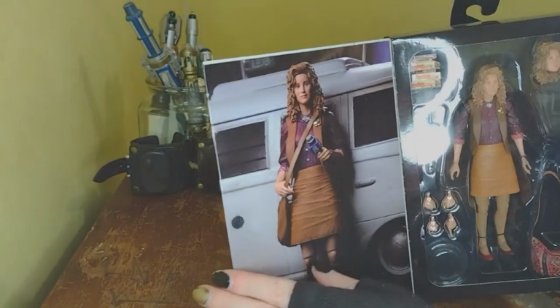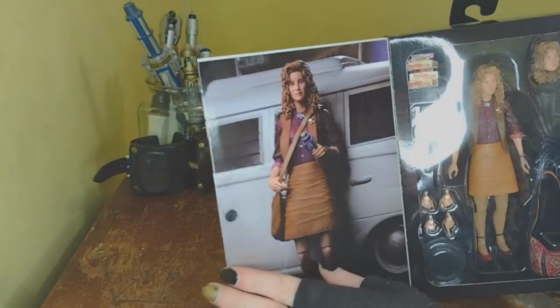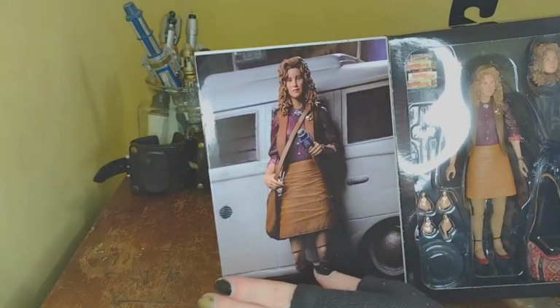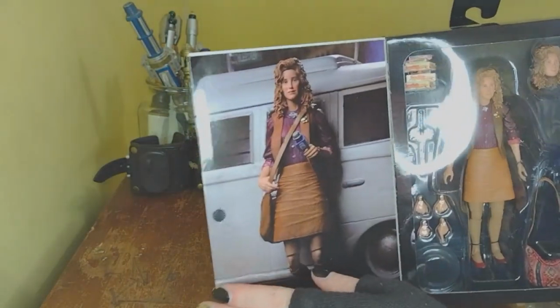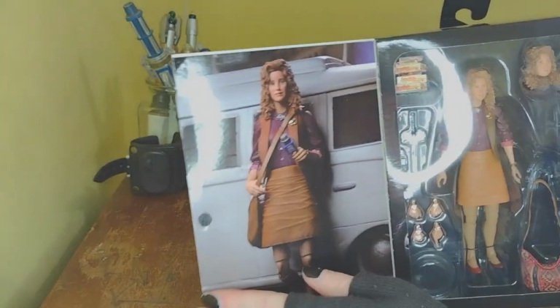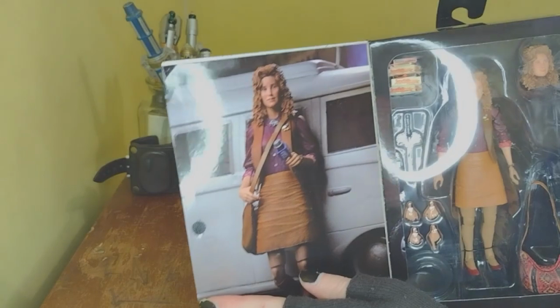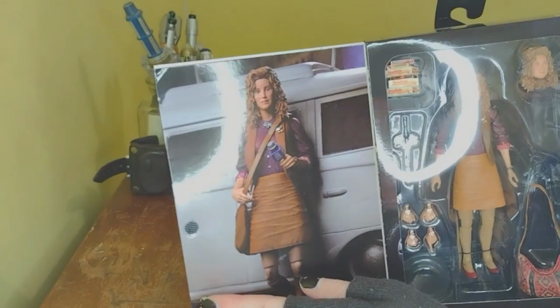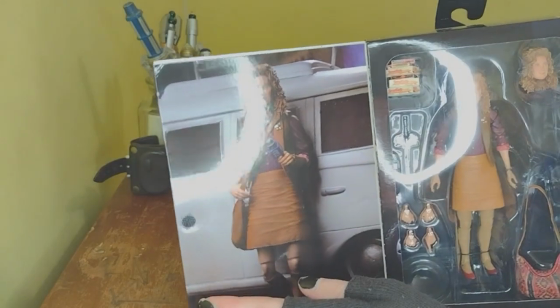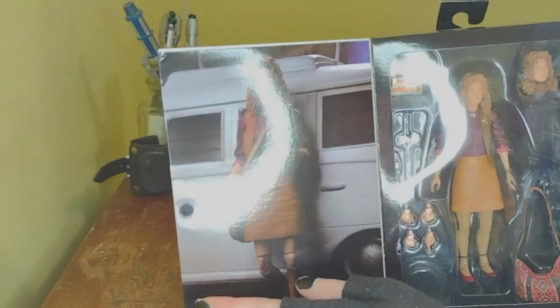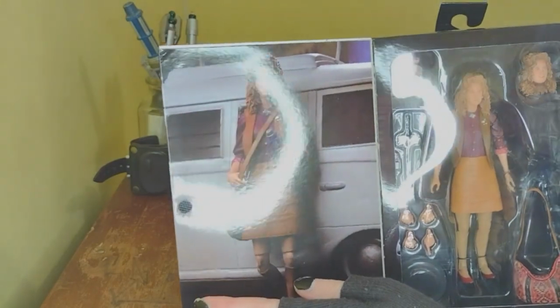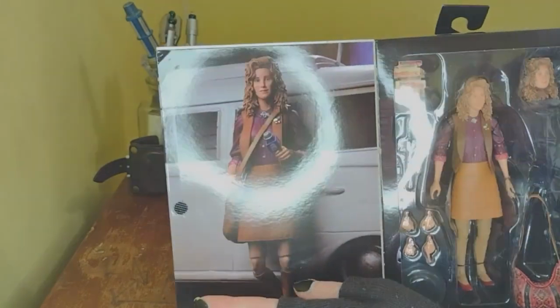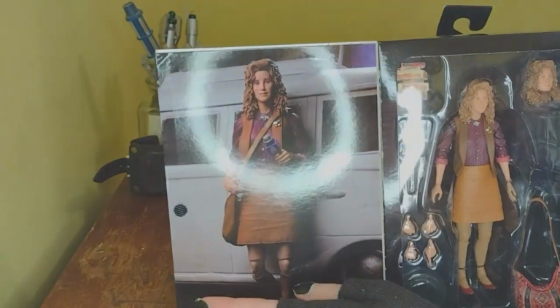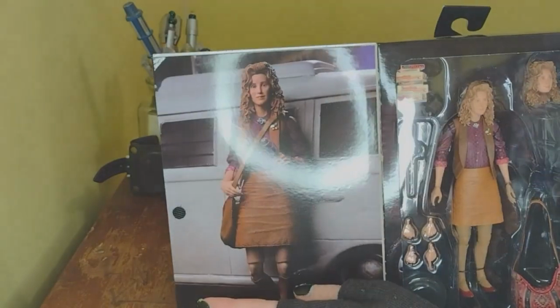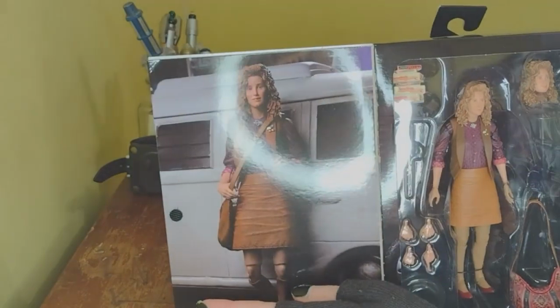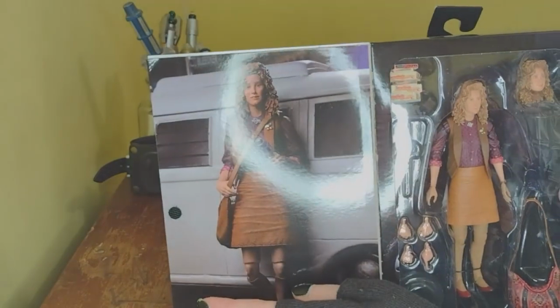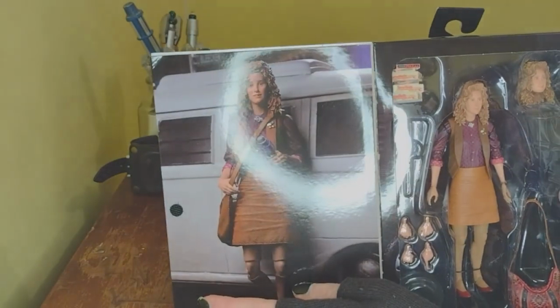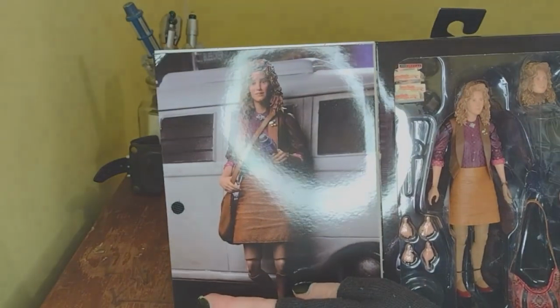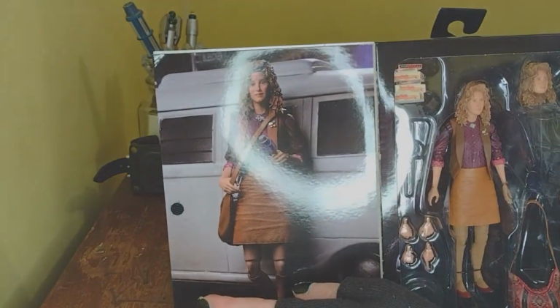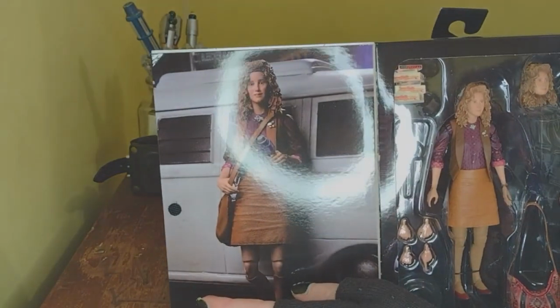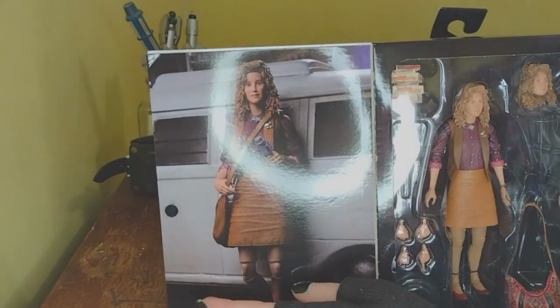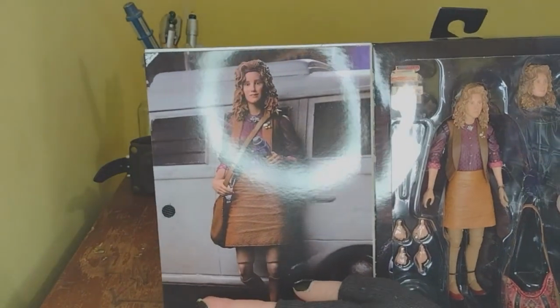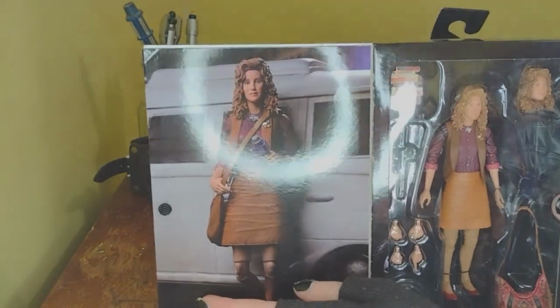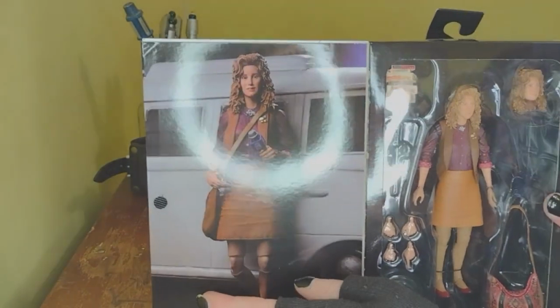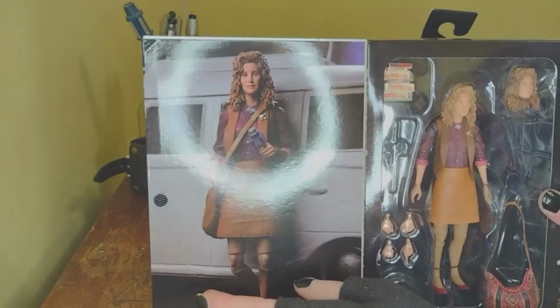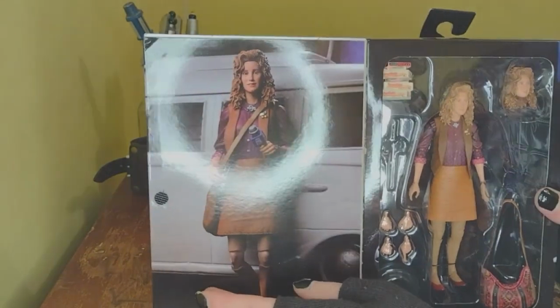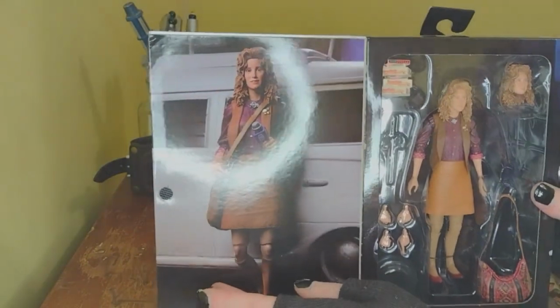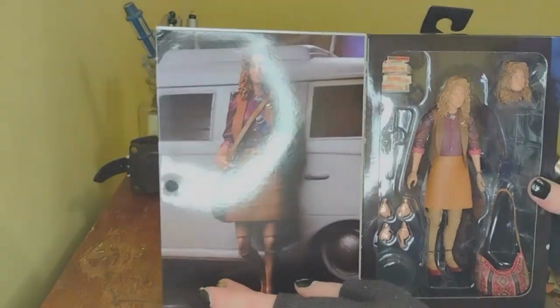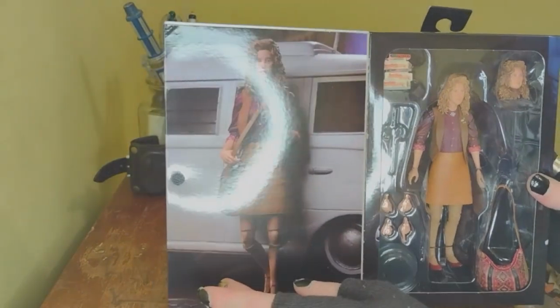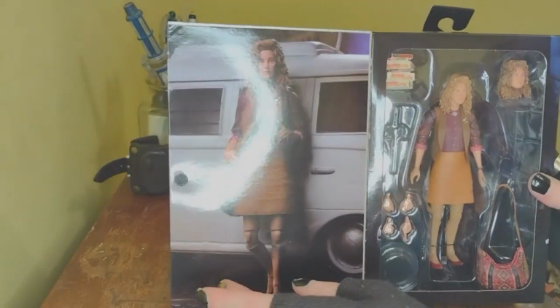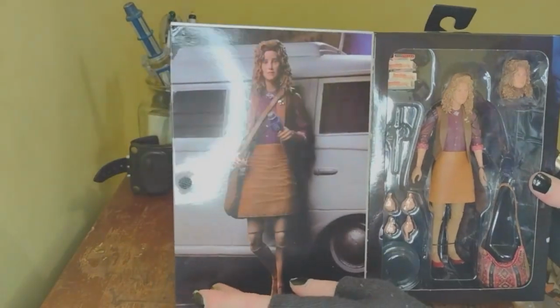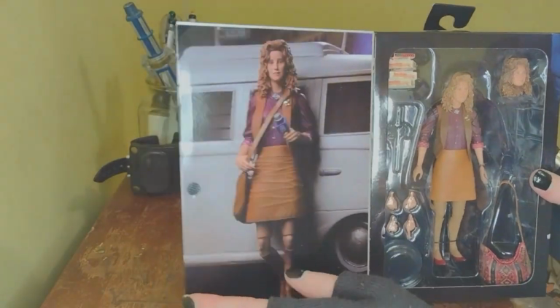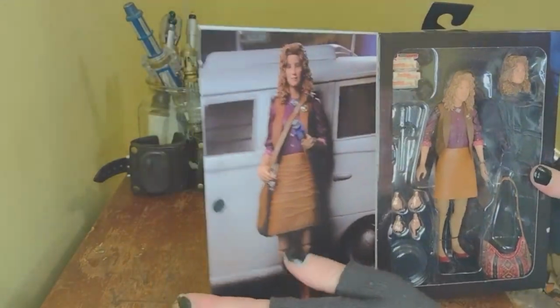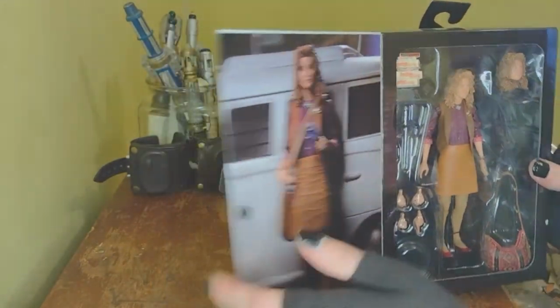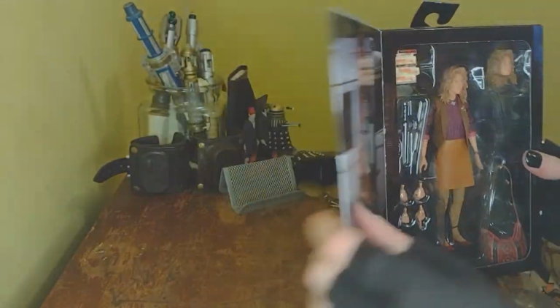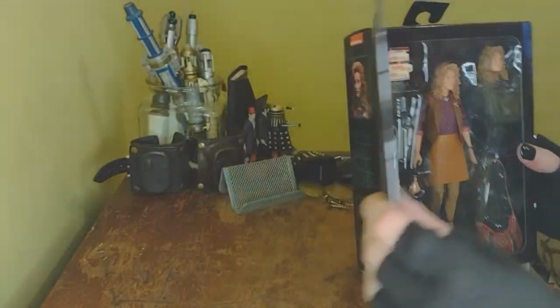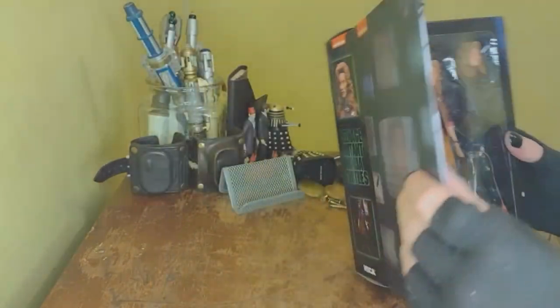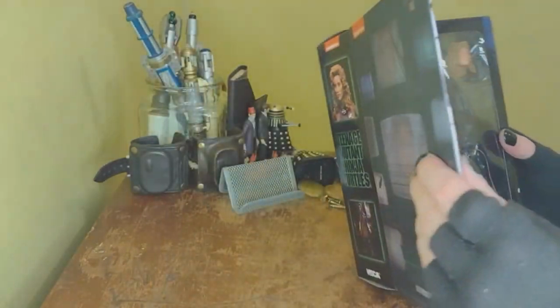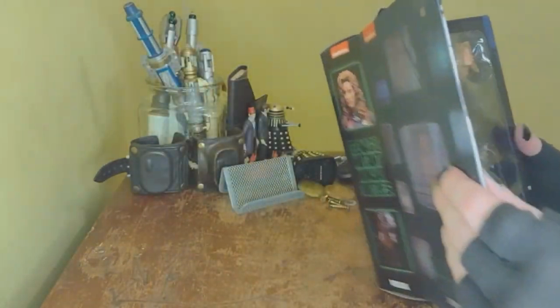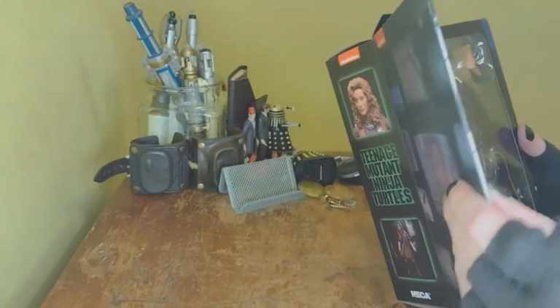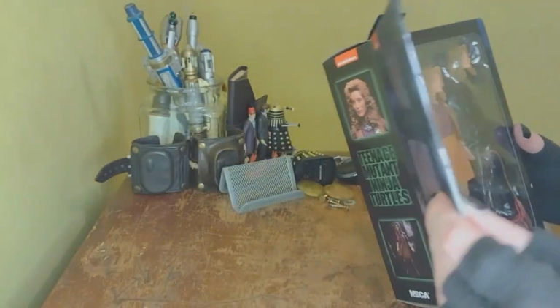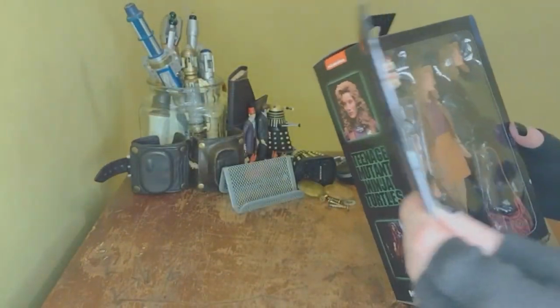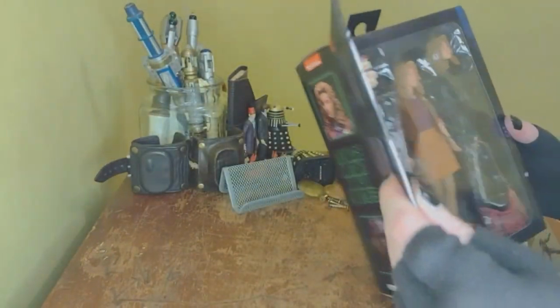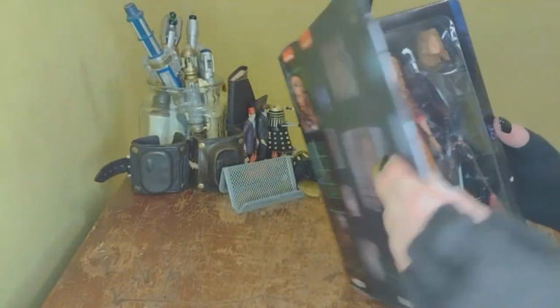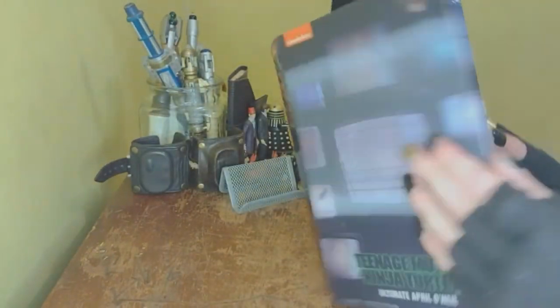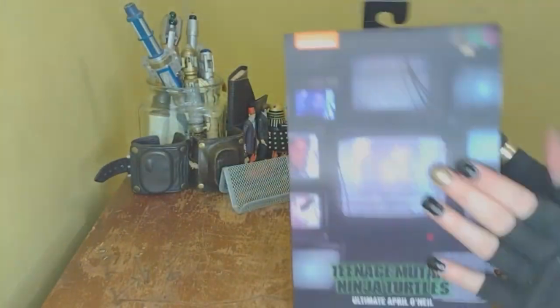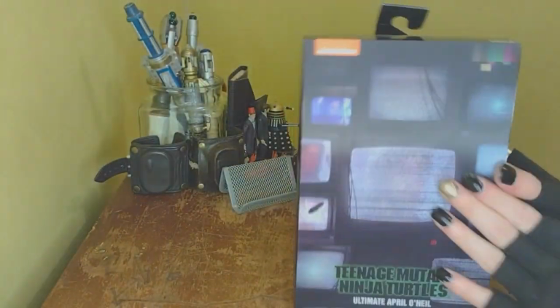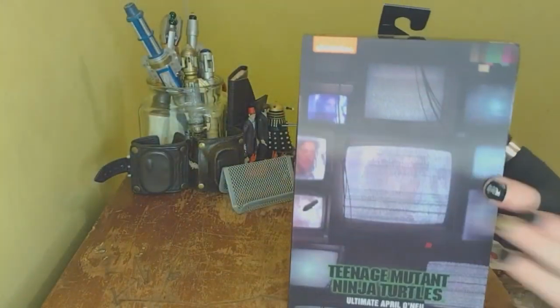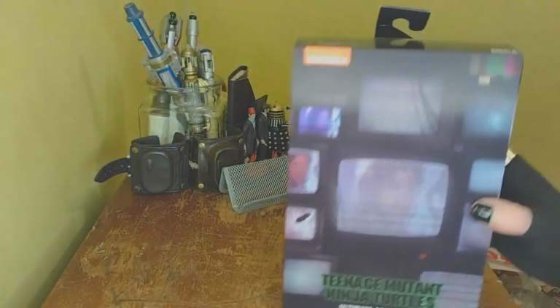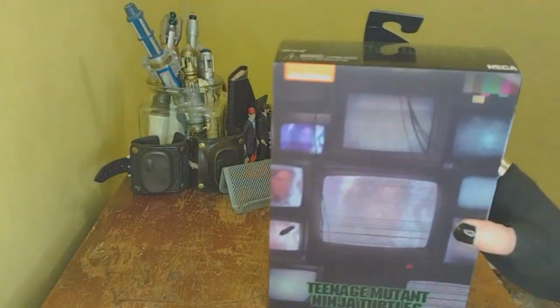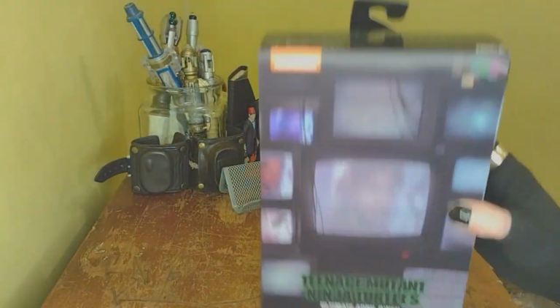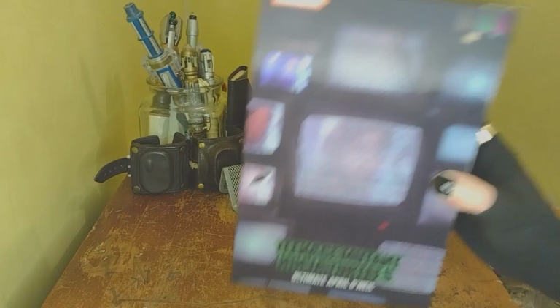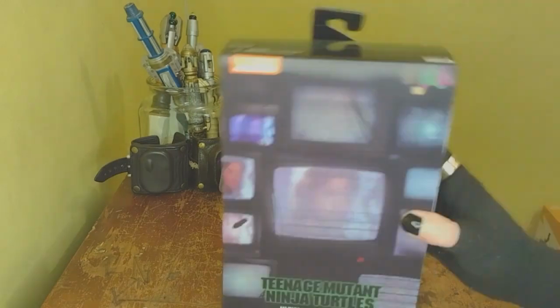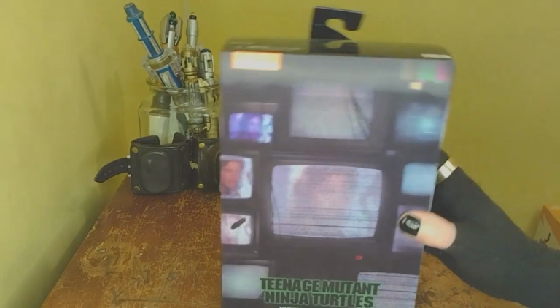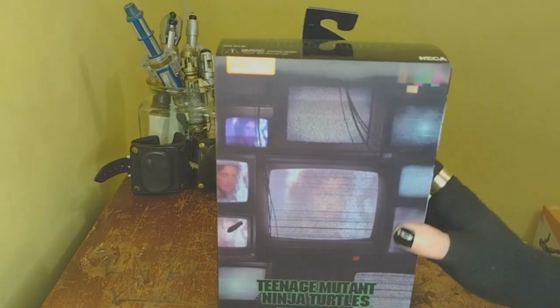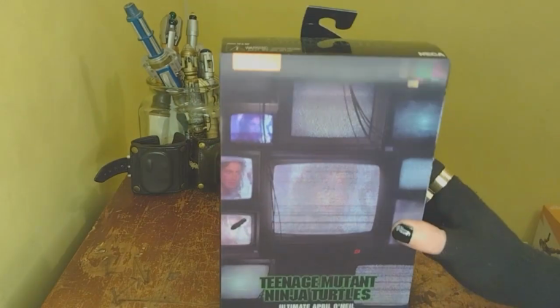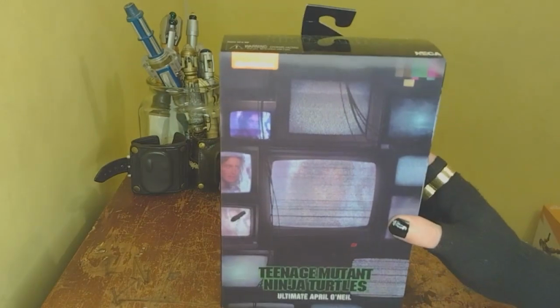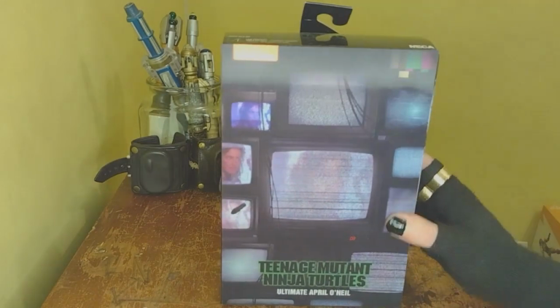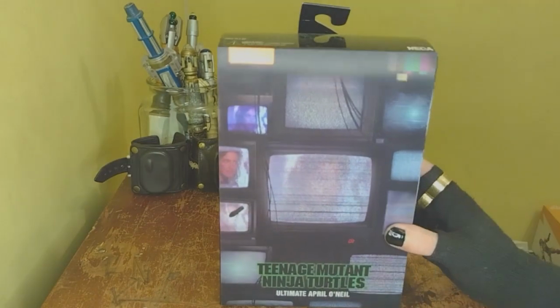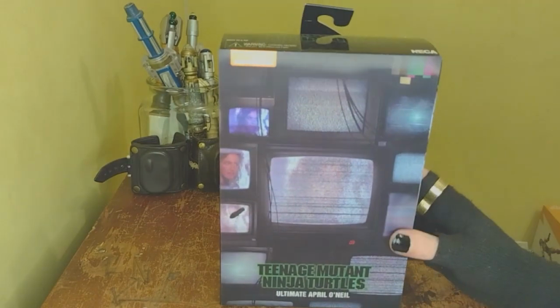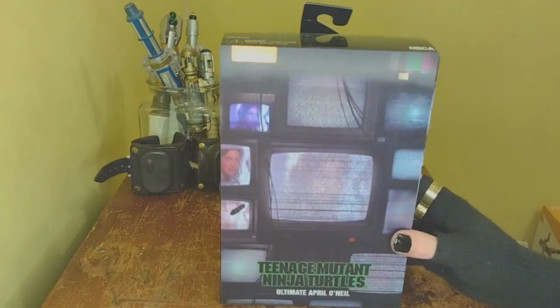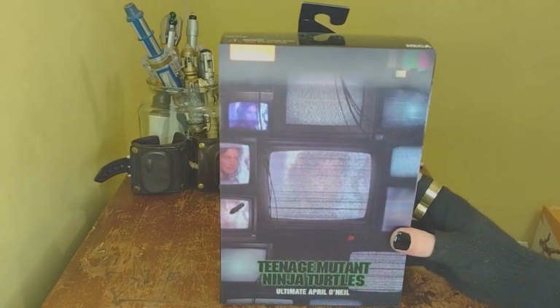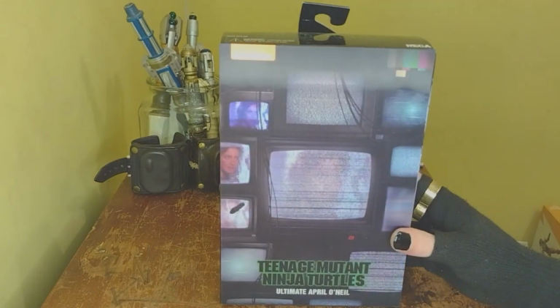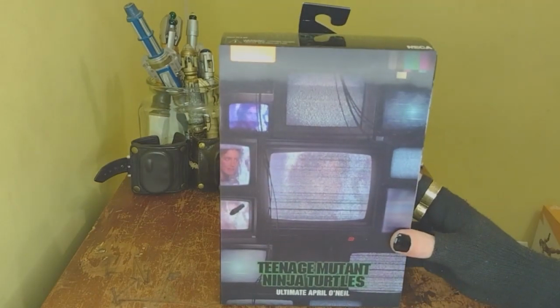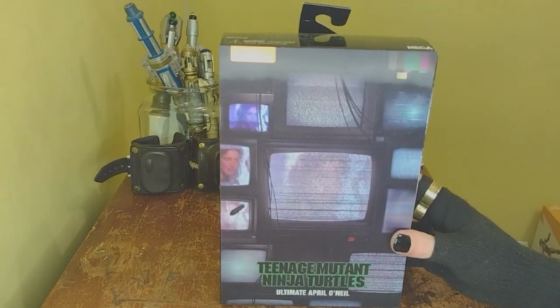And we get more art — yay! All right, I'm just gonna go ahead and get her out of her plastic prison.